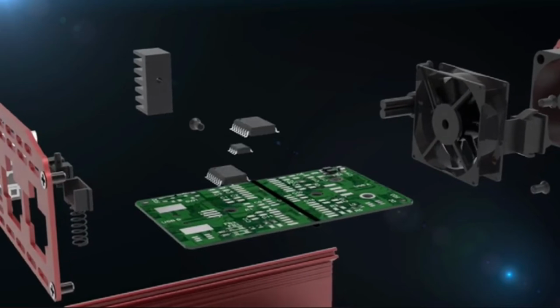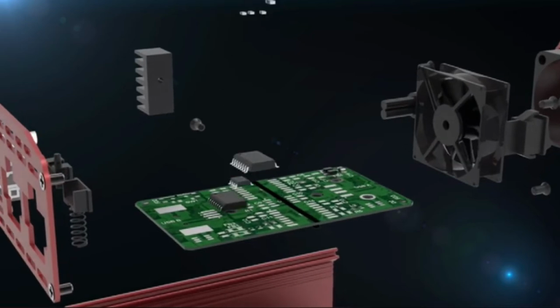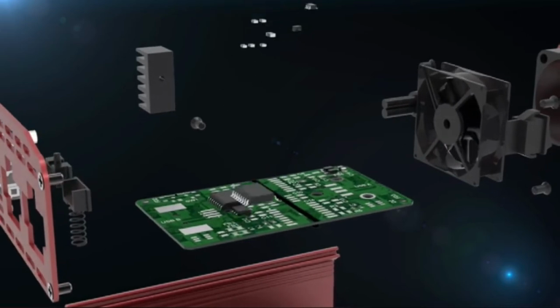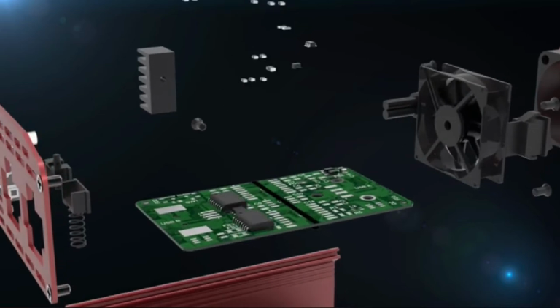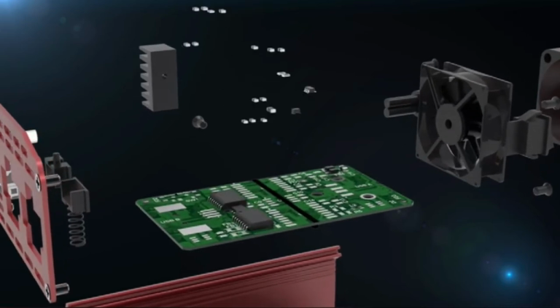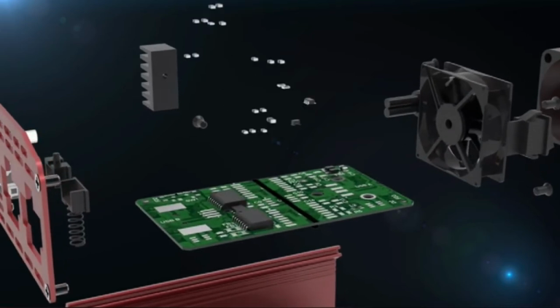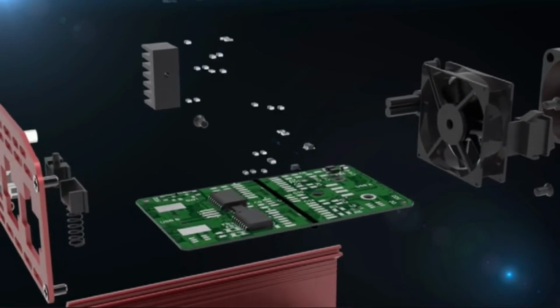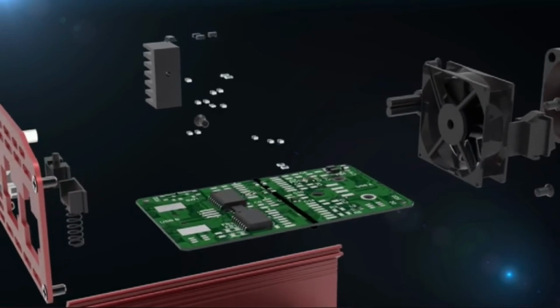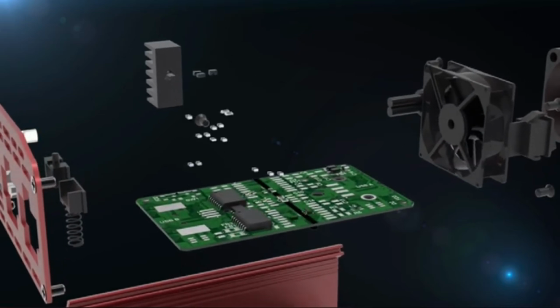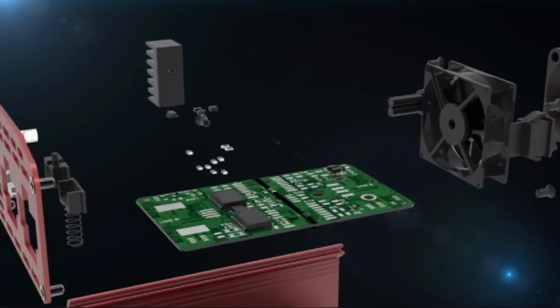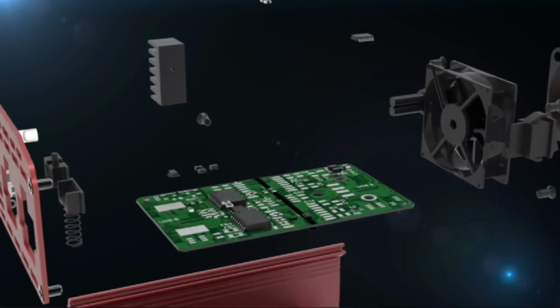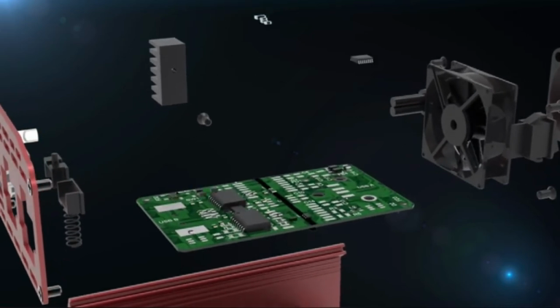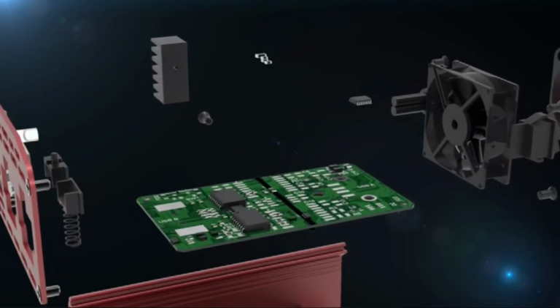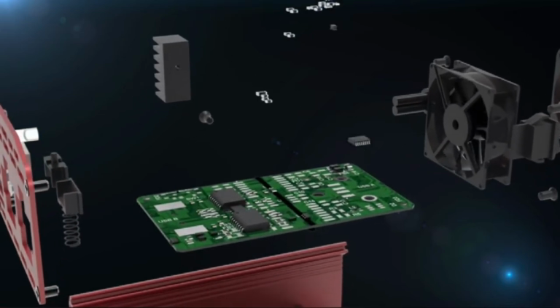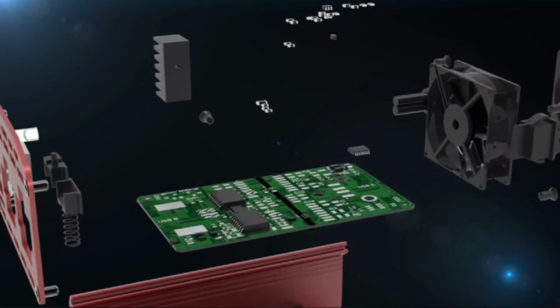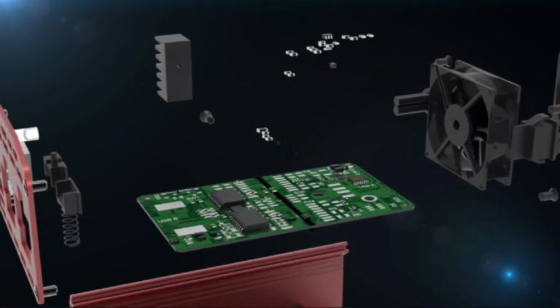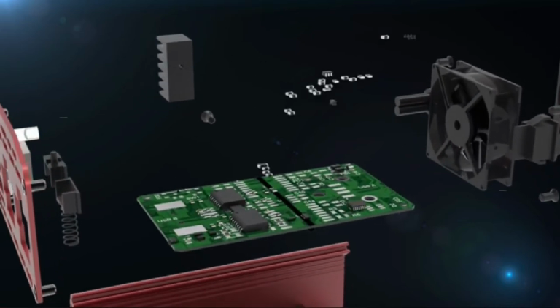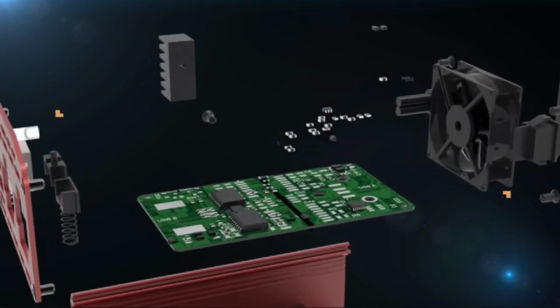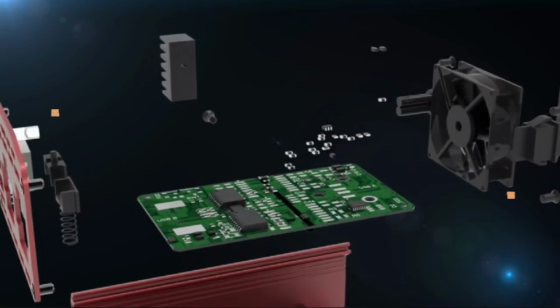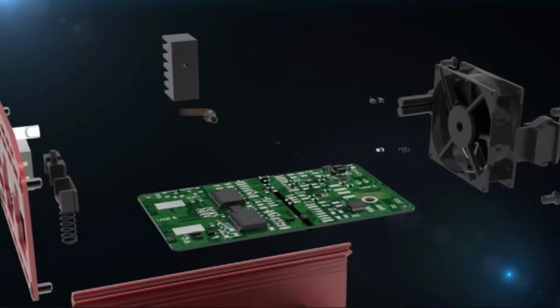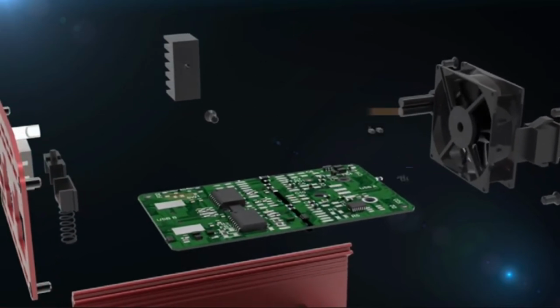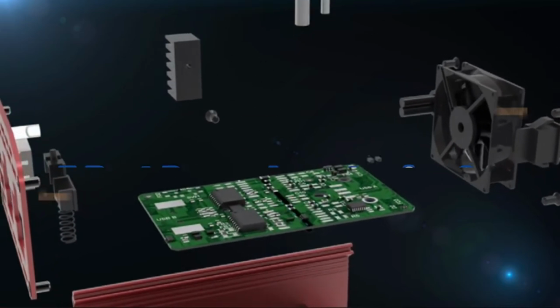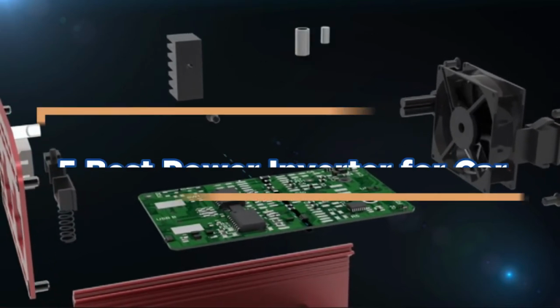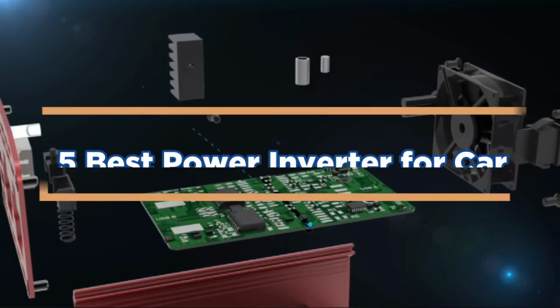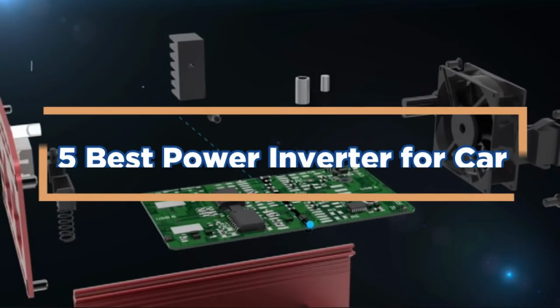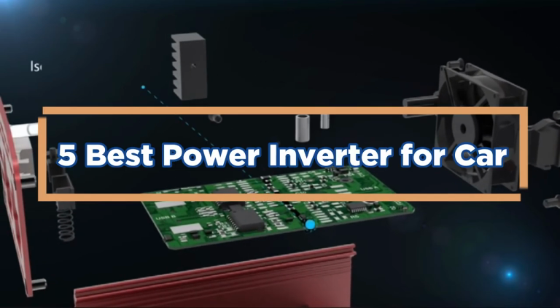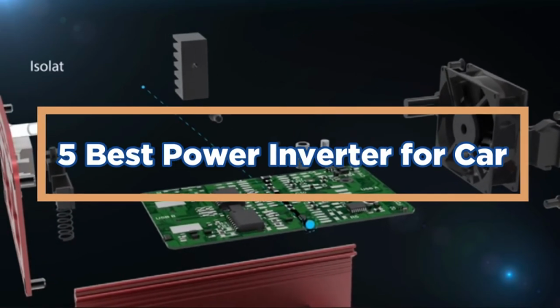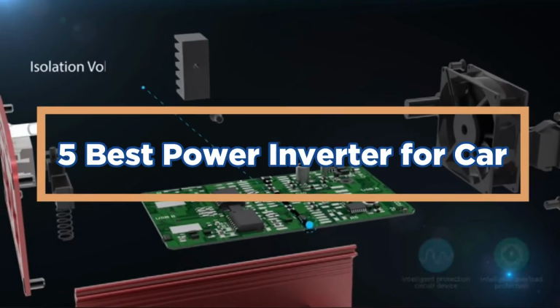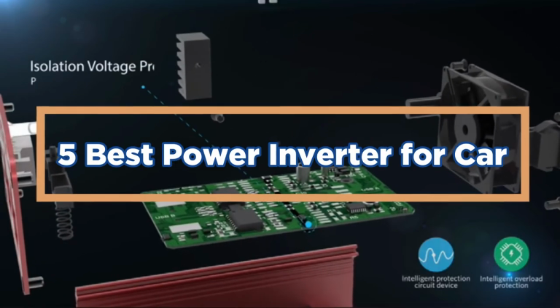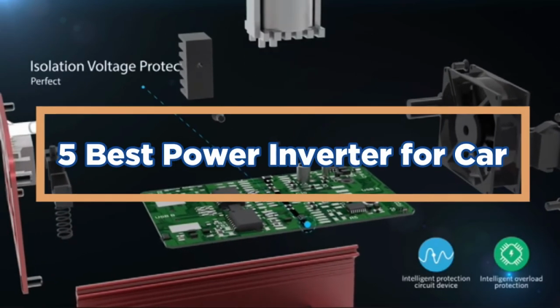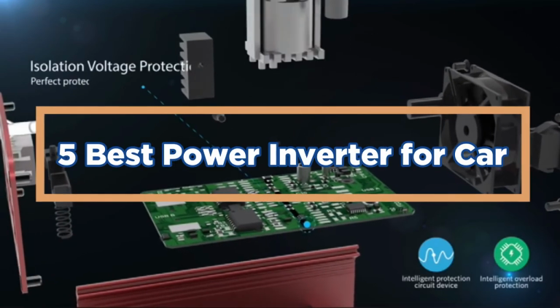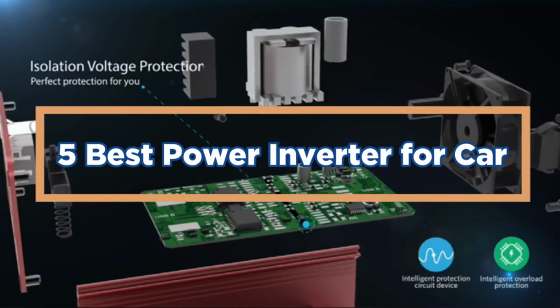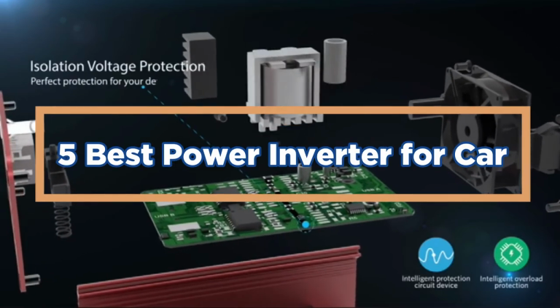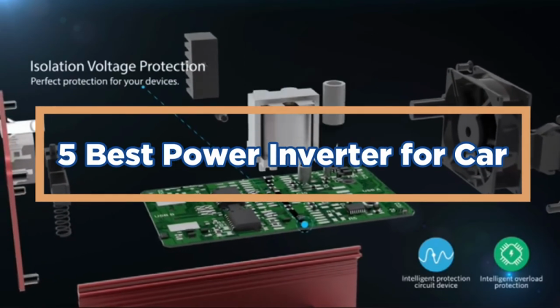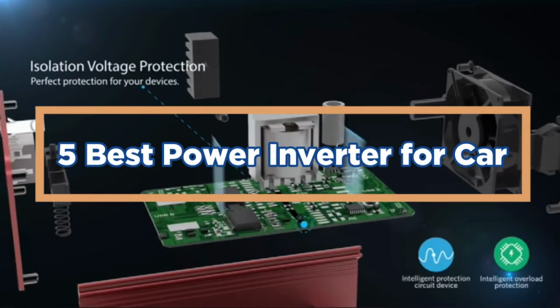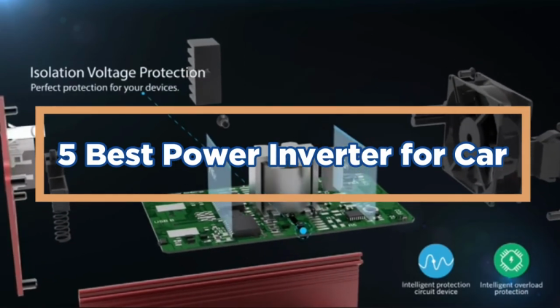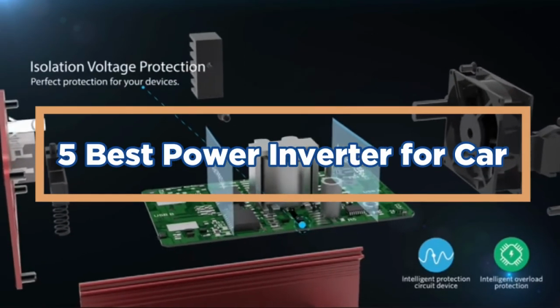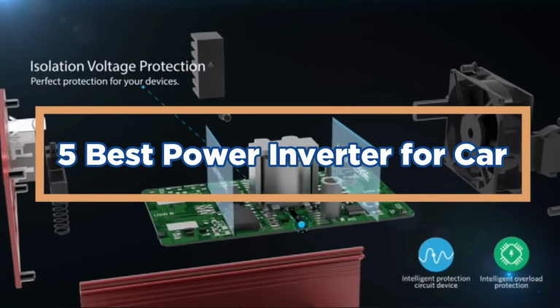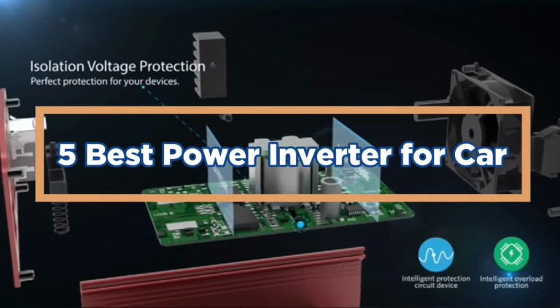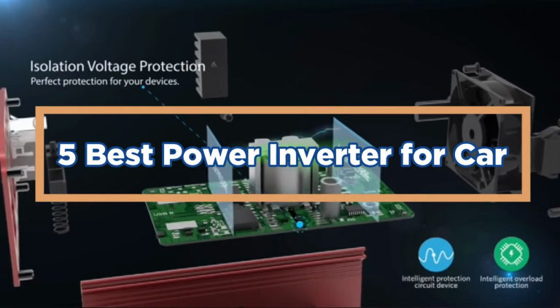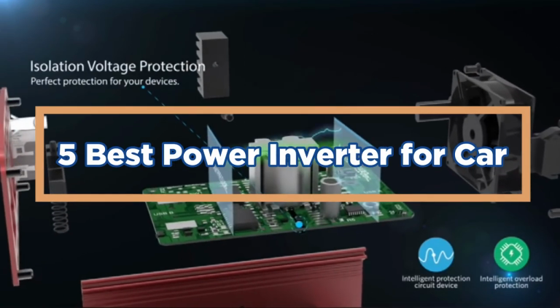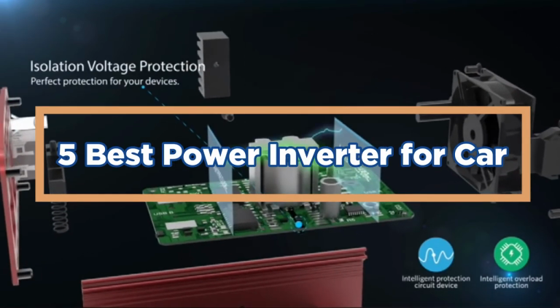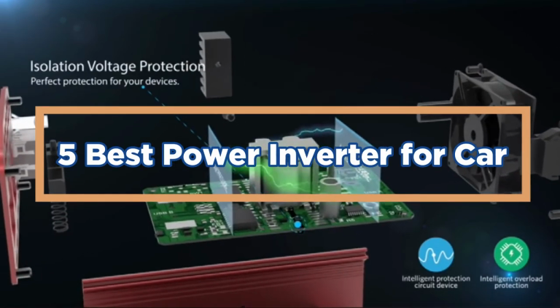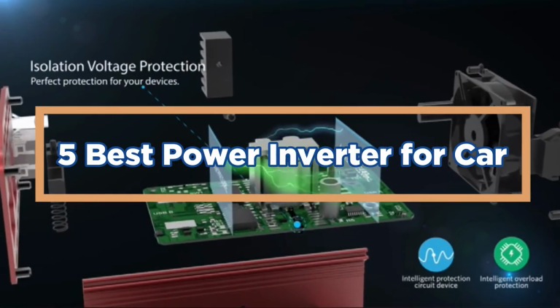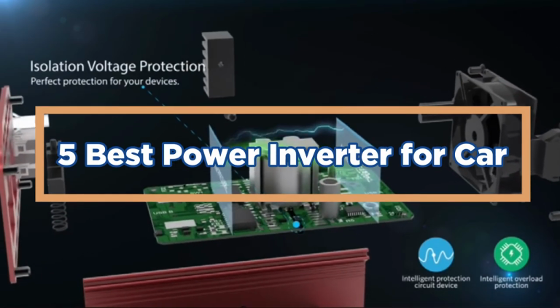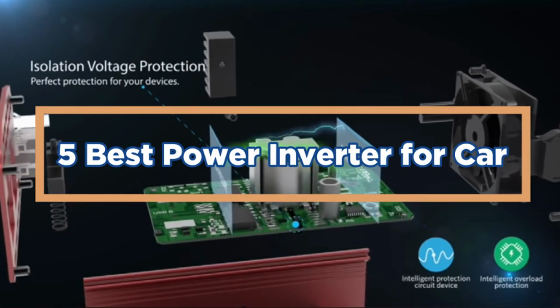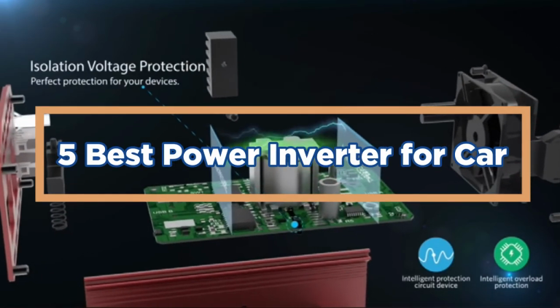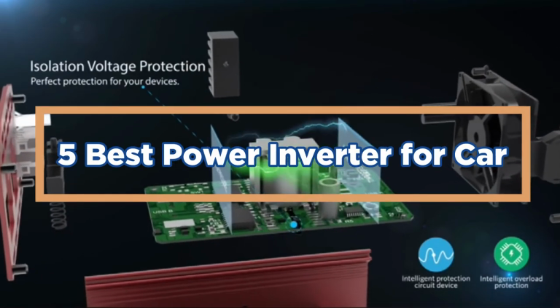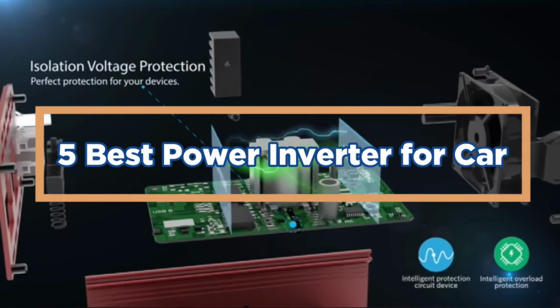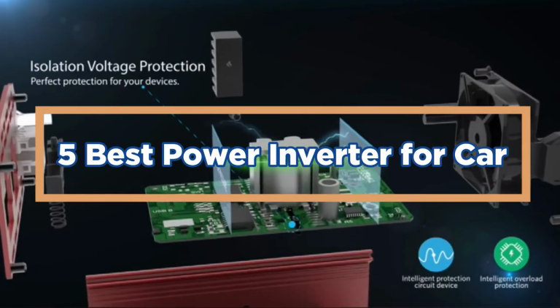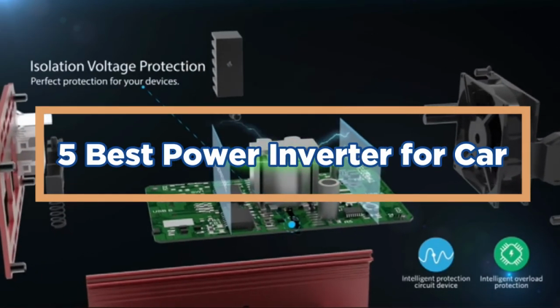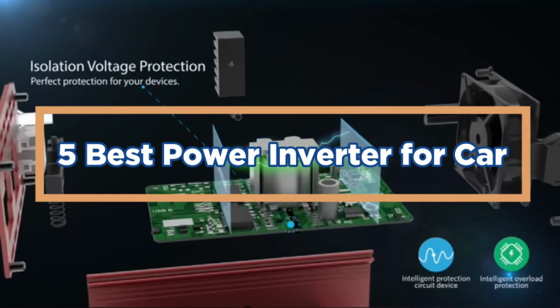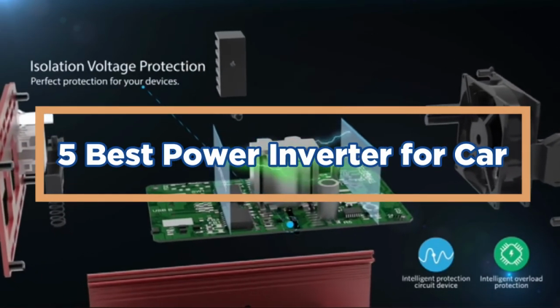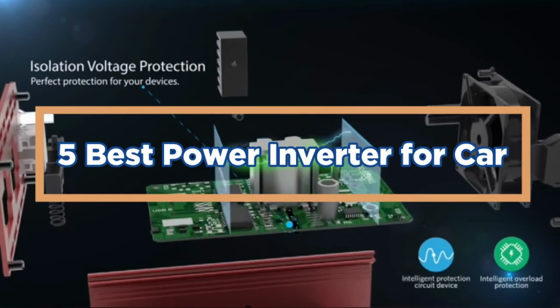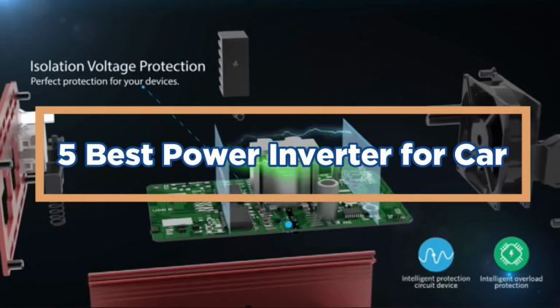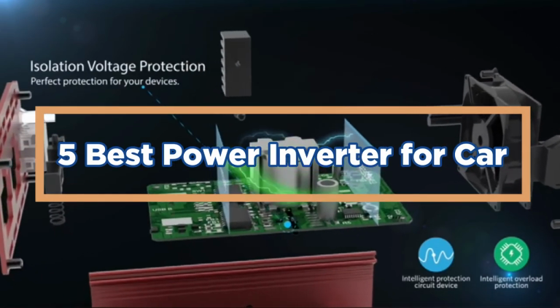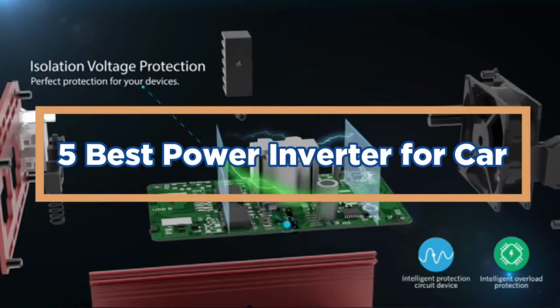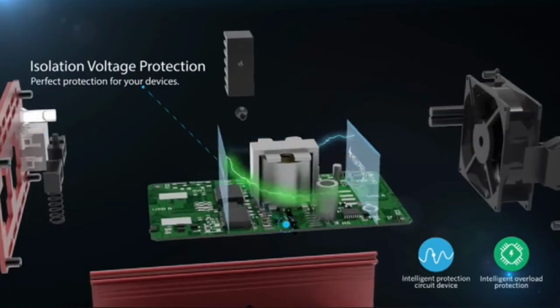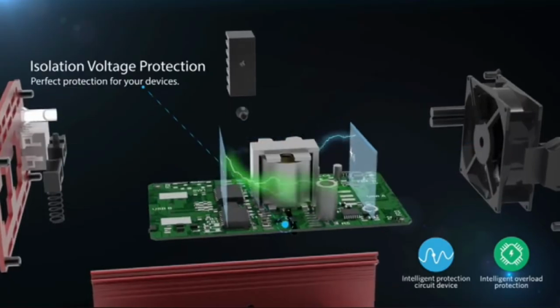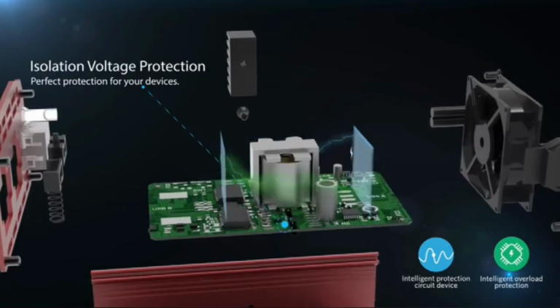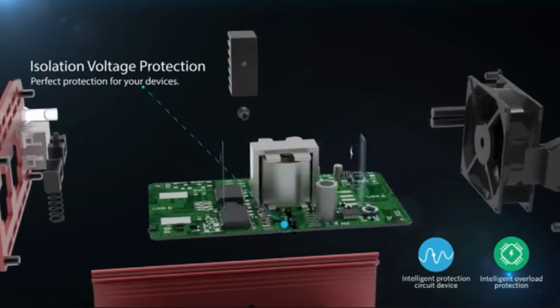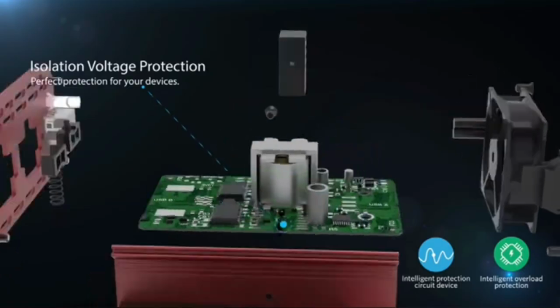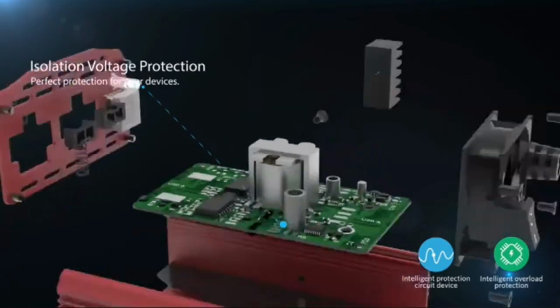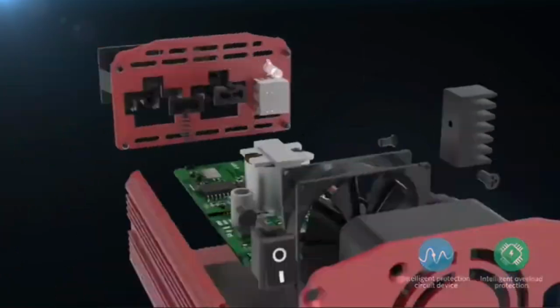In today's video, we will show you the top 5 best power inverters for car. So, let's get started.